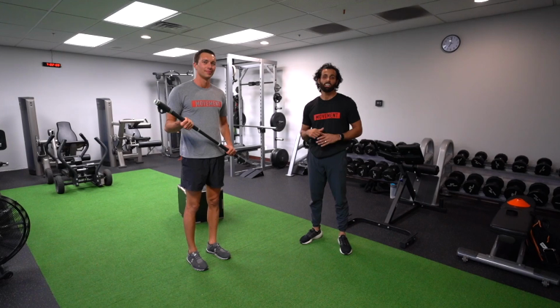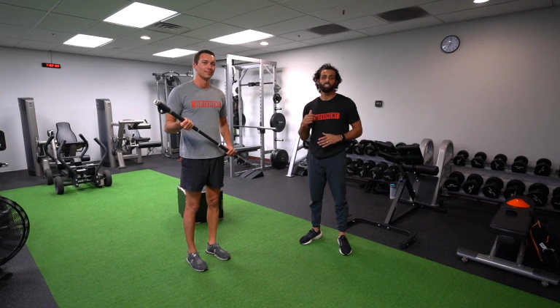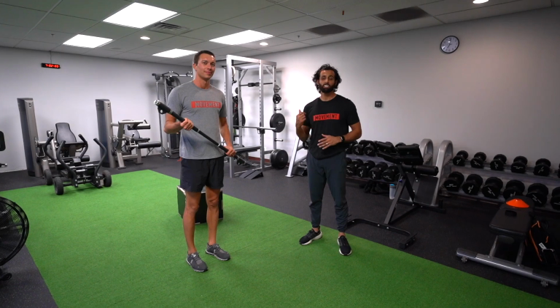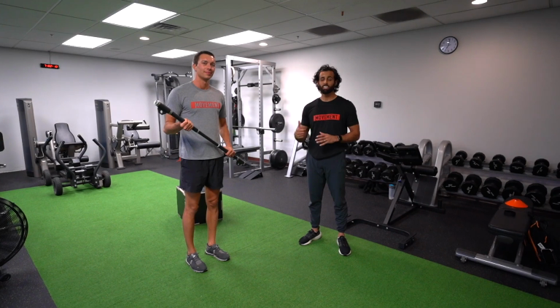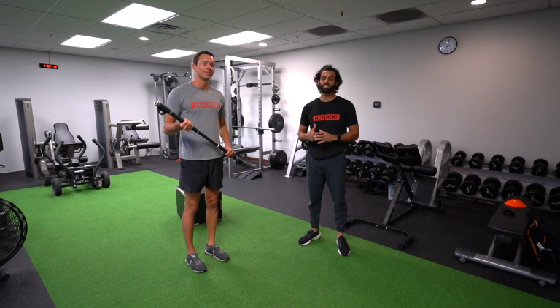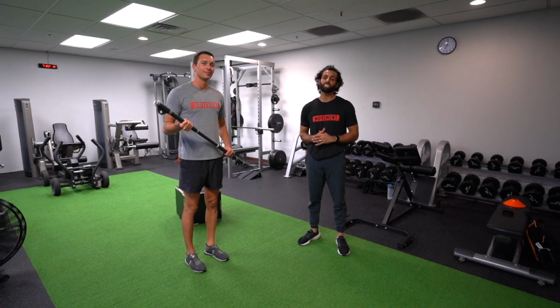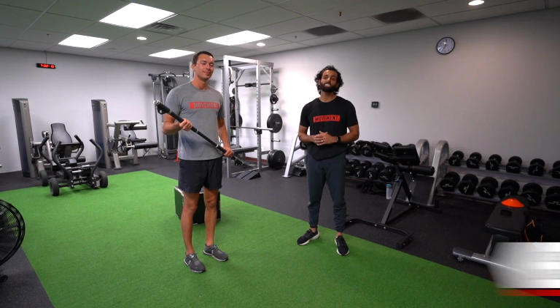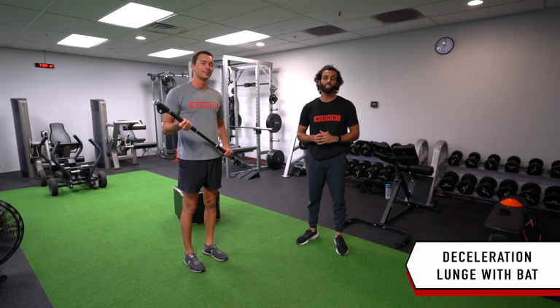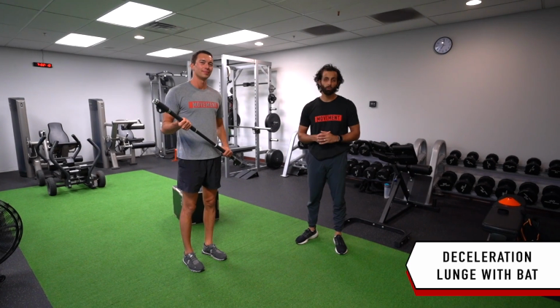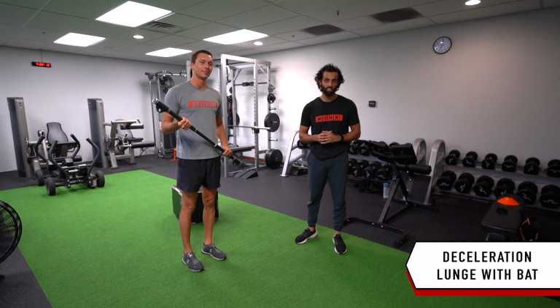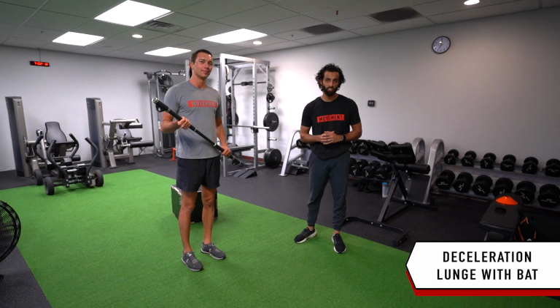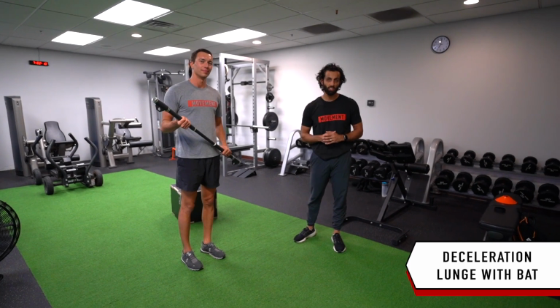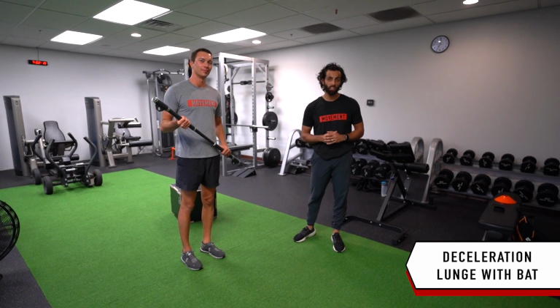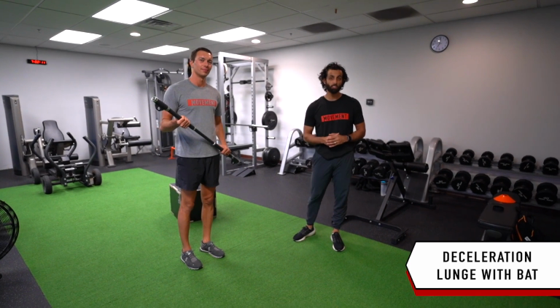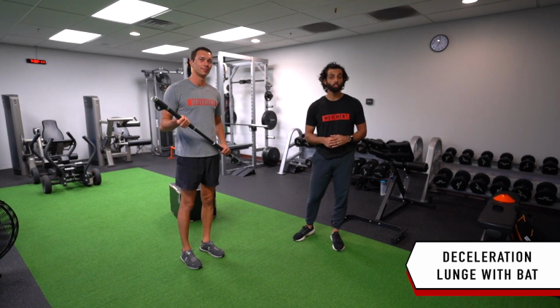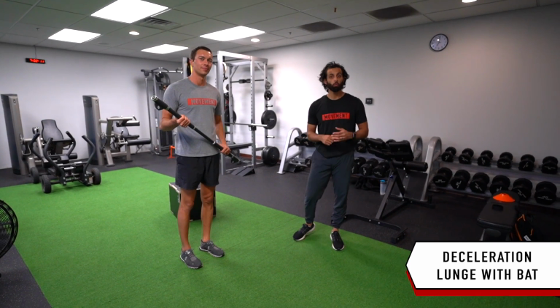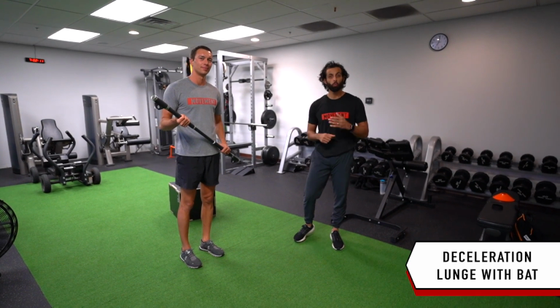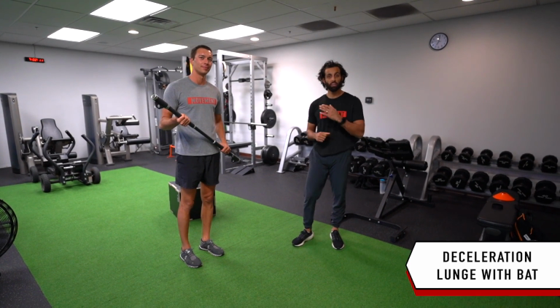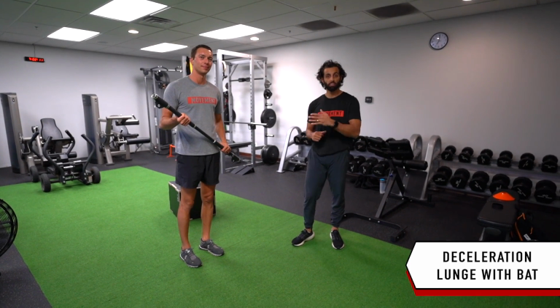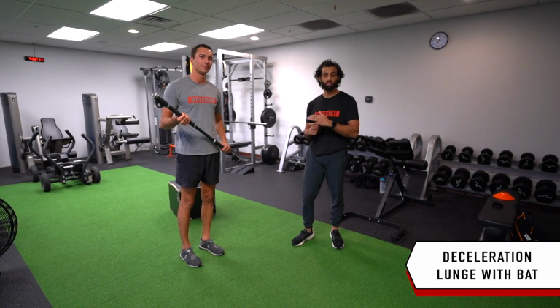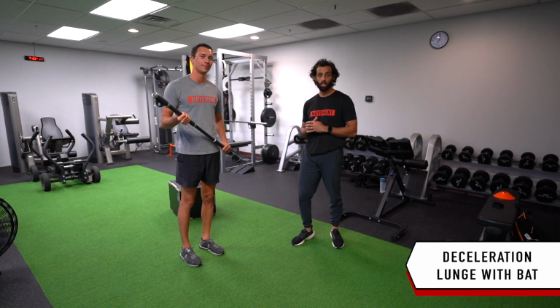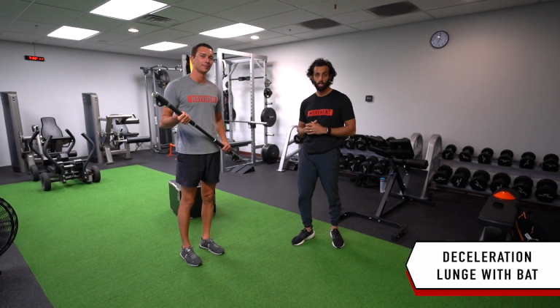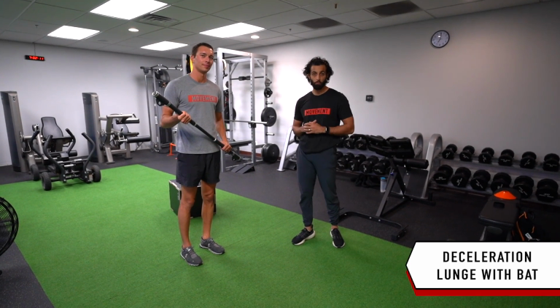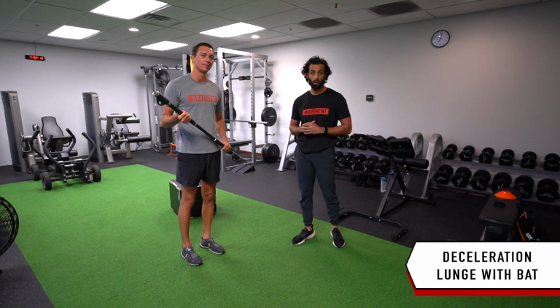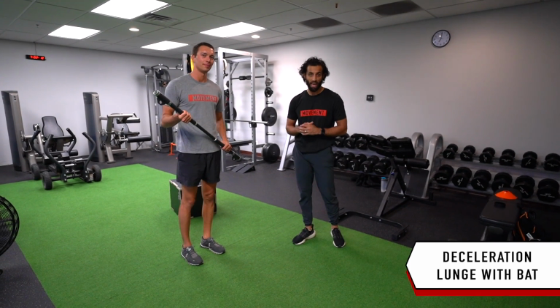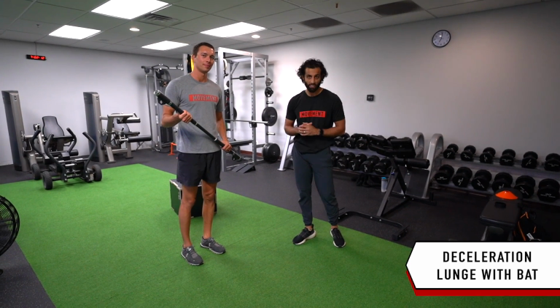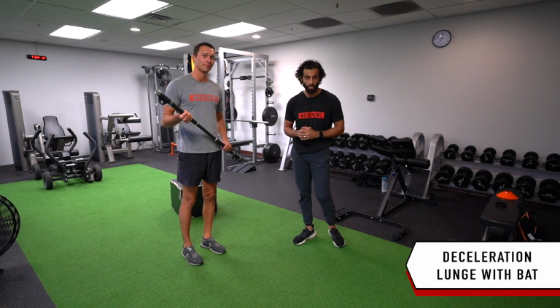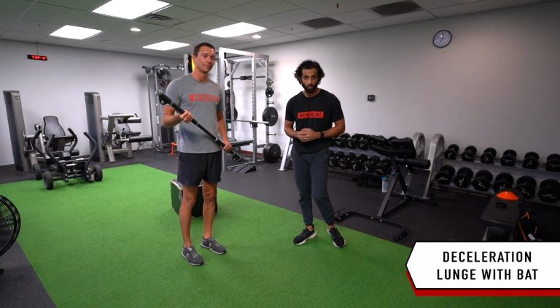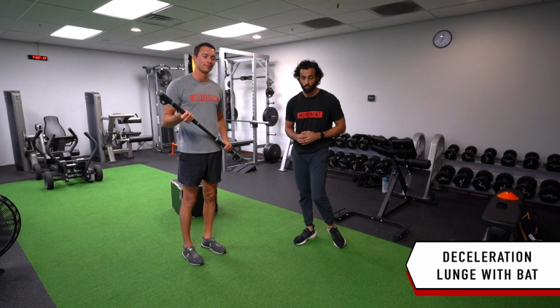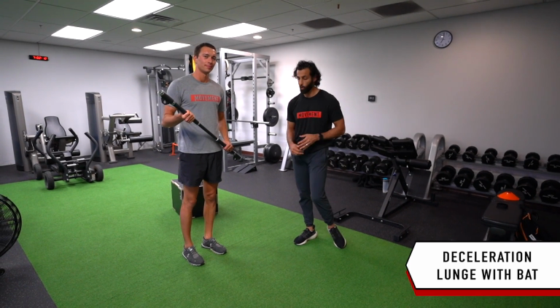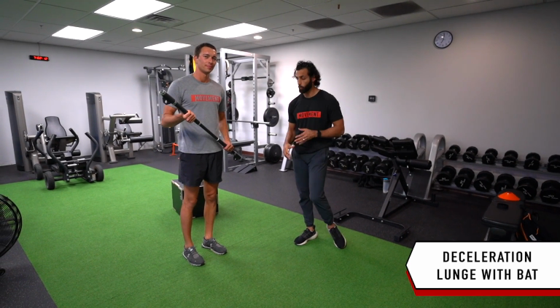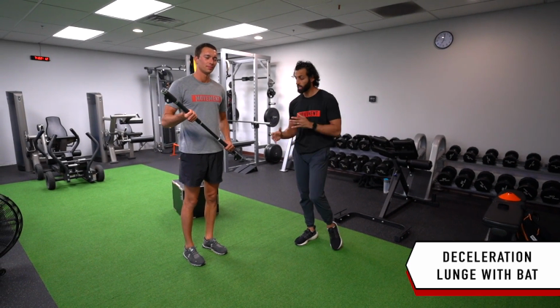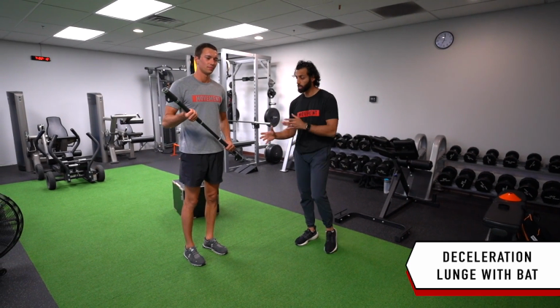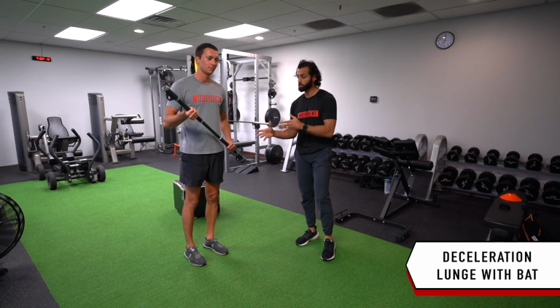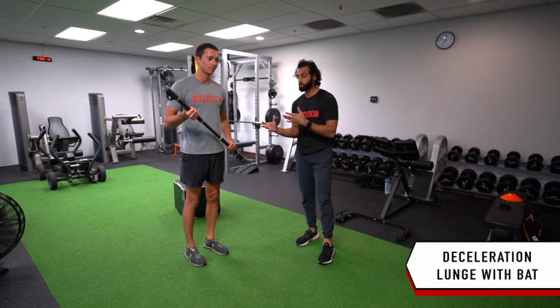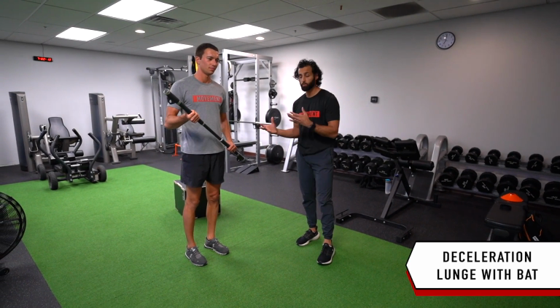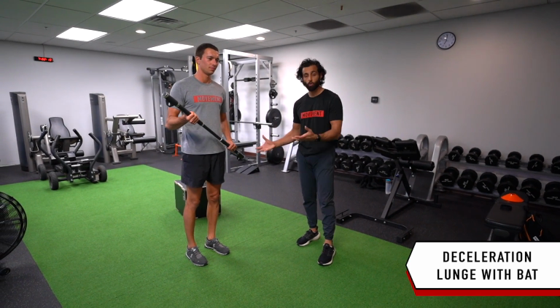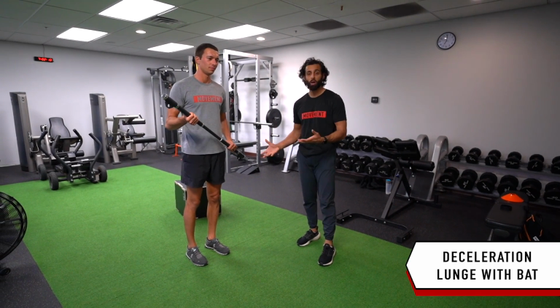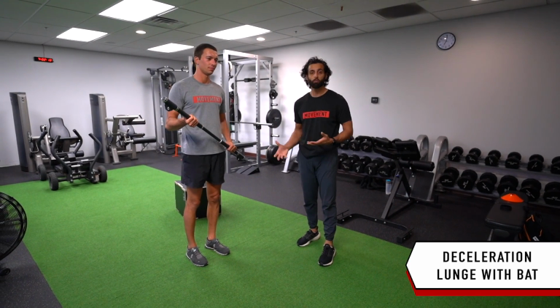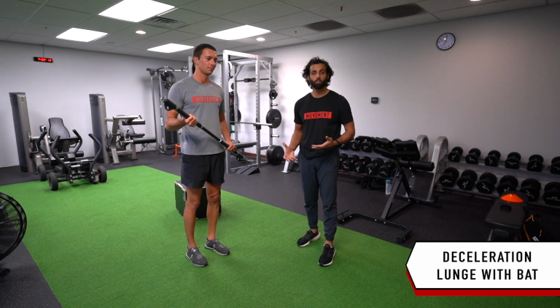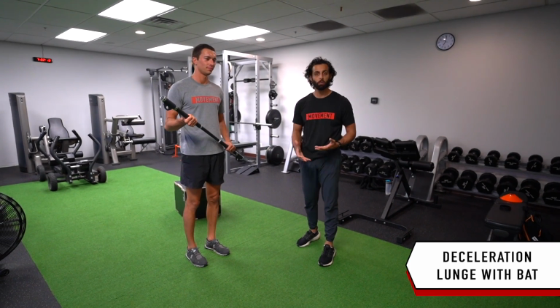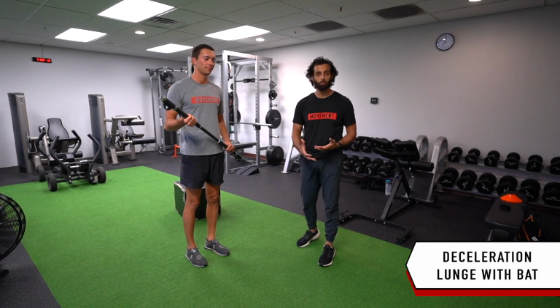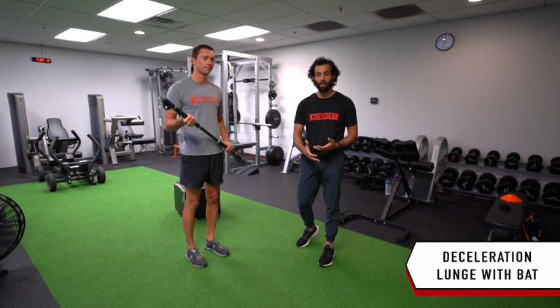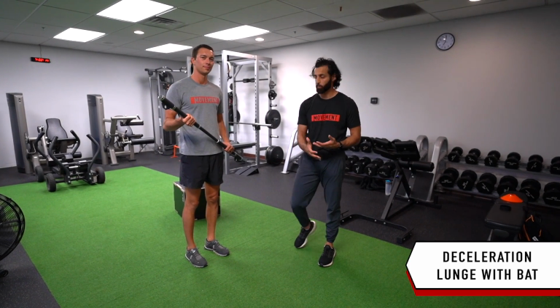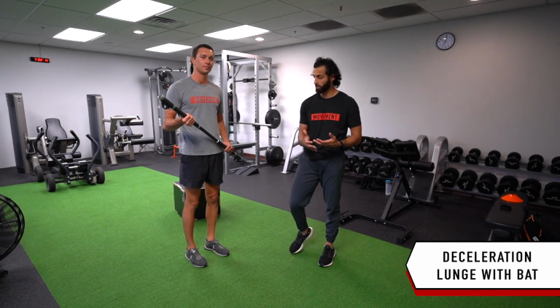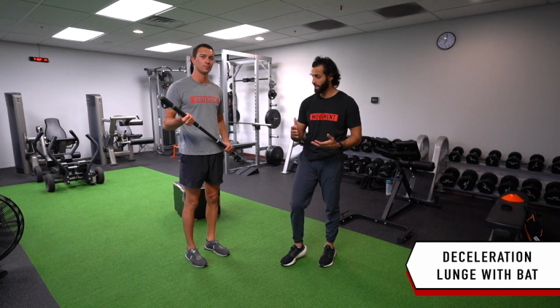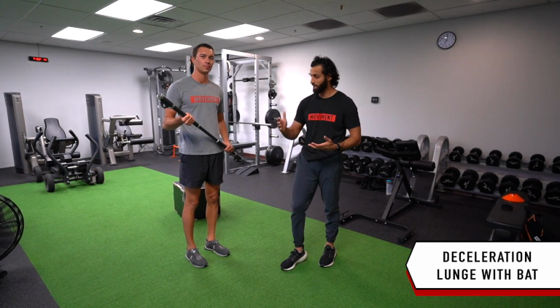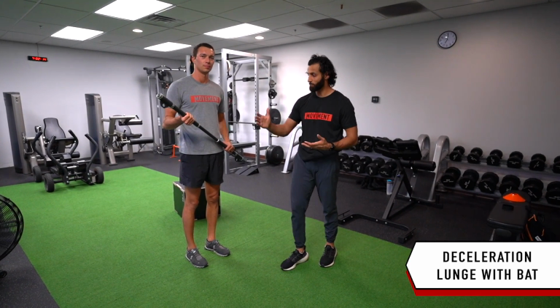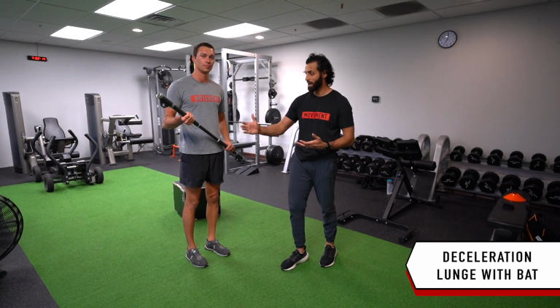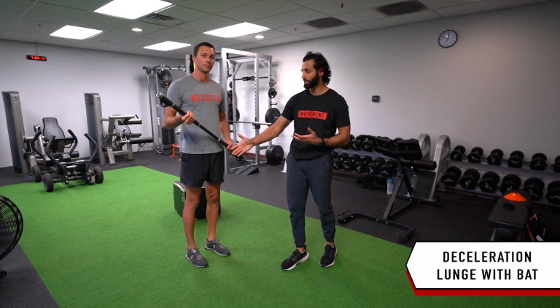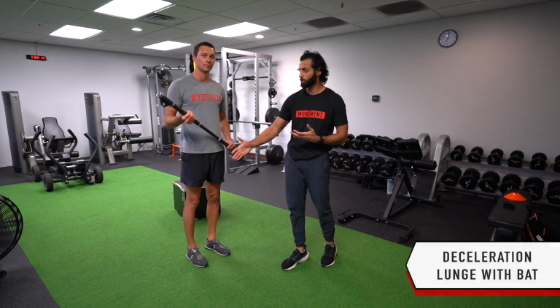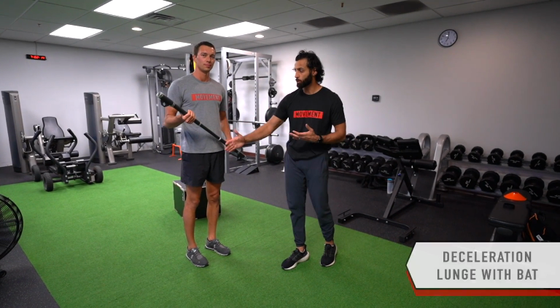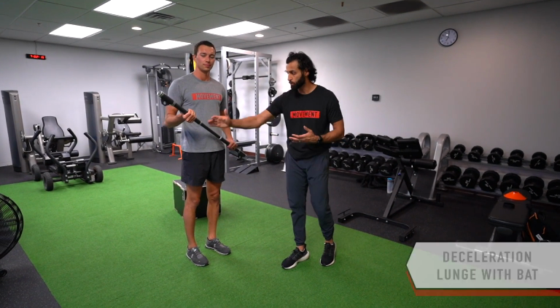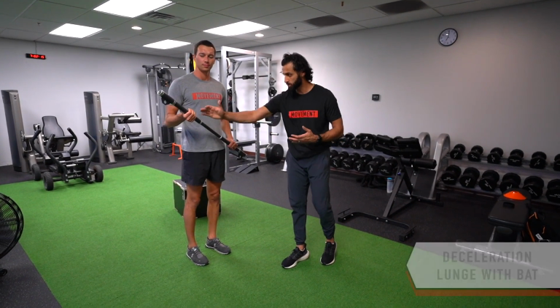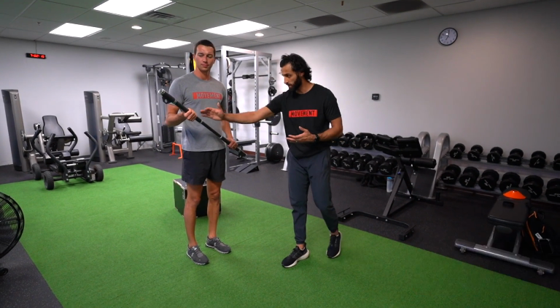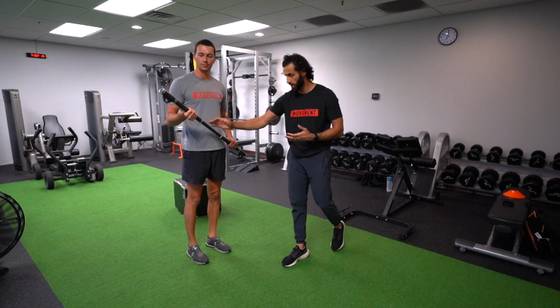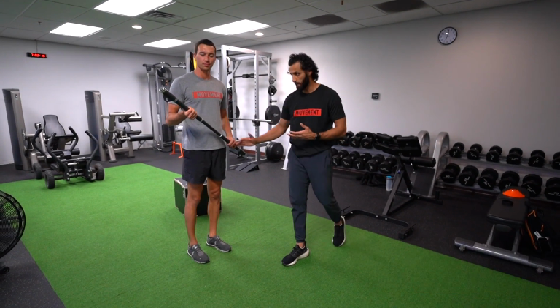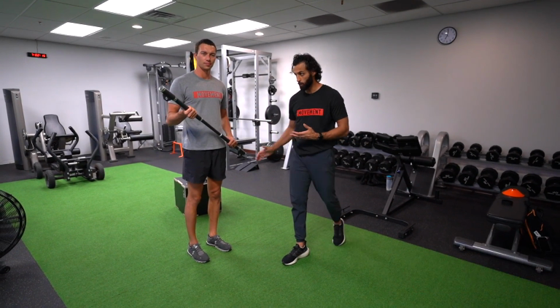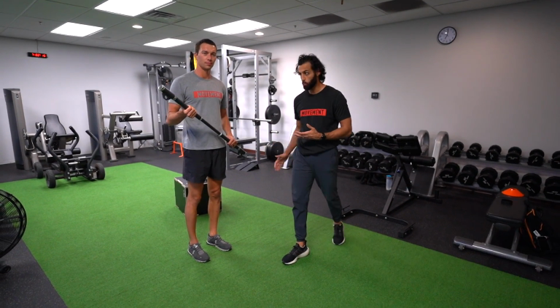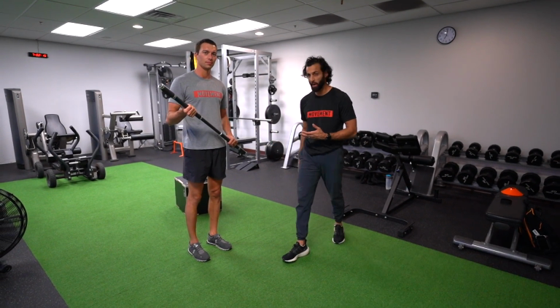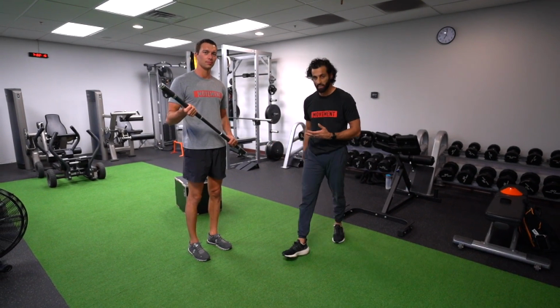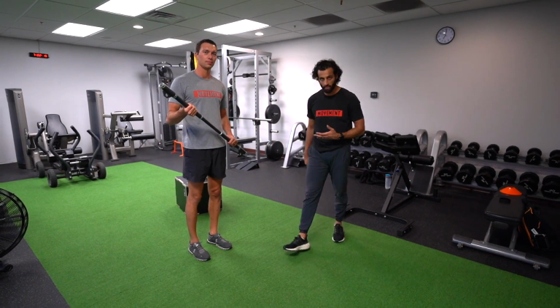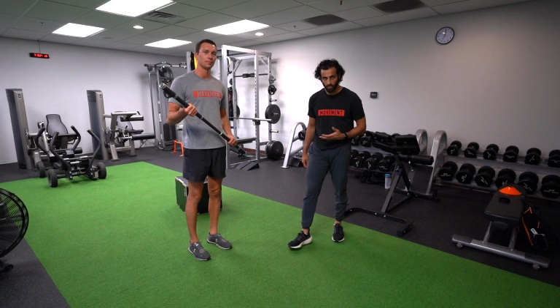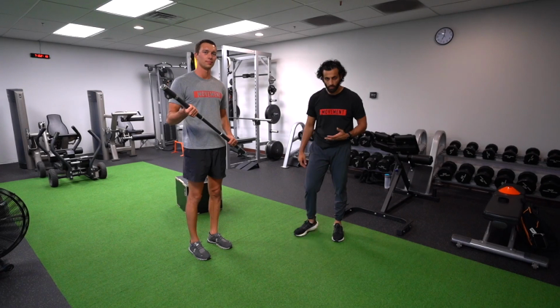This is a deceleration lunge with a bat. So here, if you don't have a cricket bat, we're going to have Matt use a weight here.